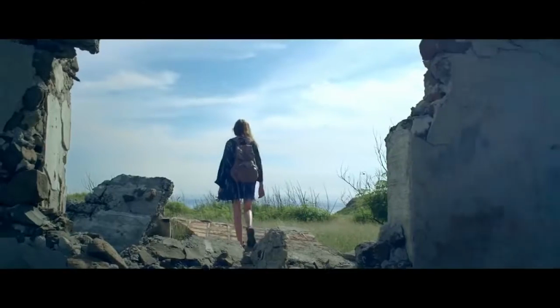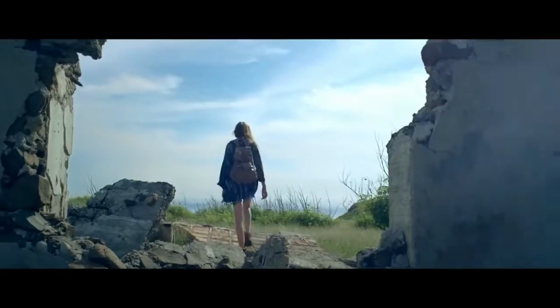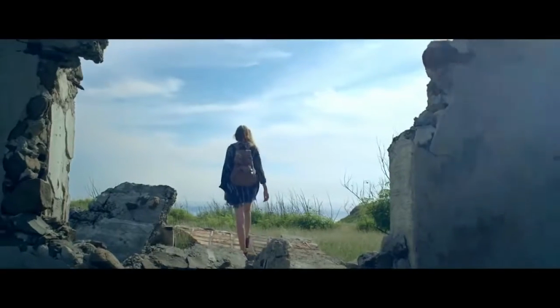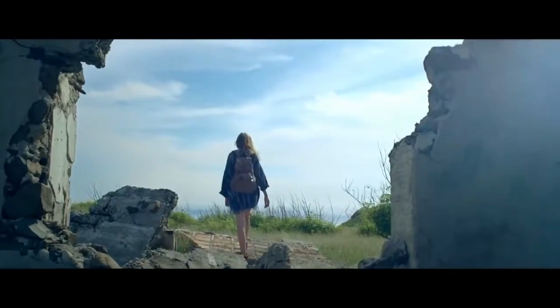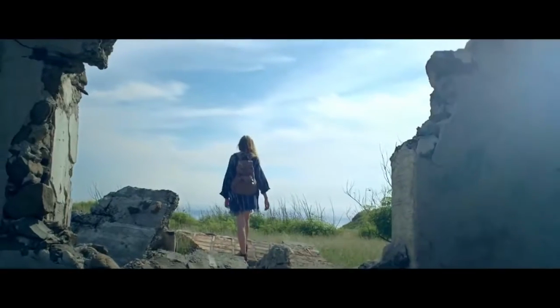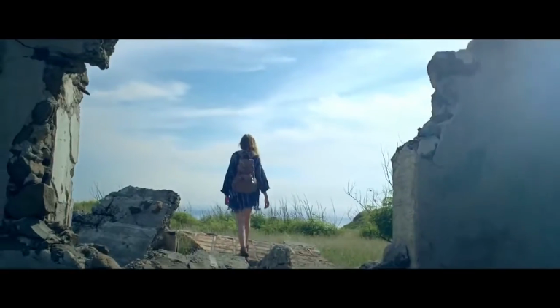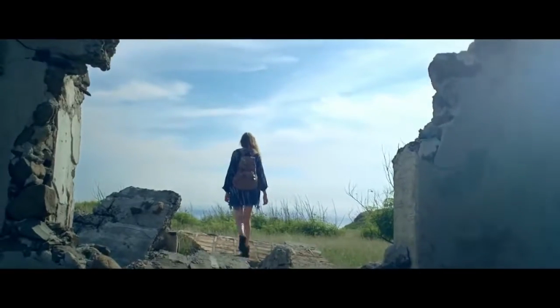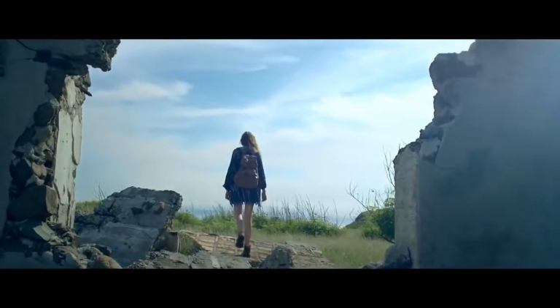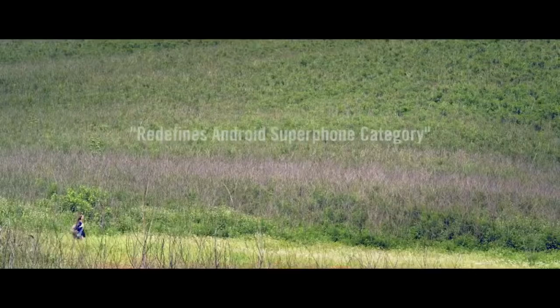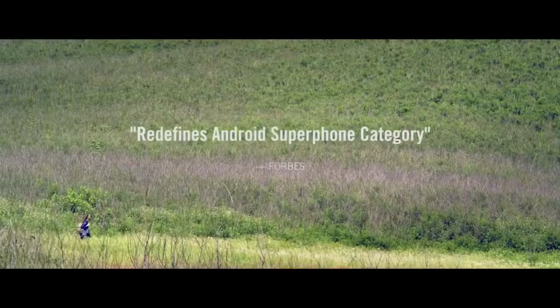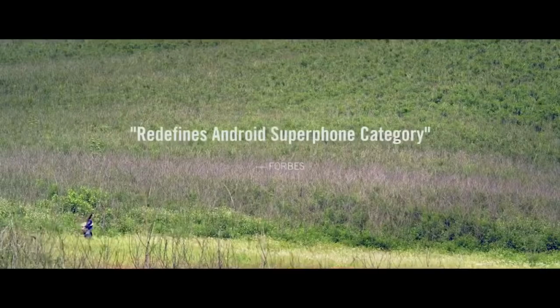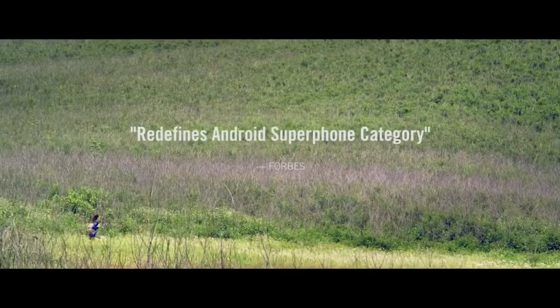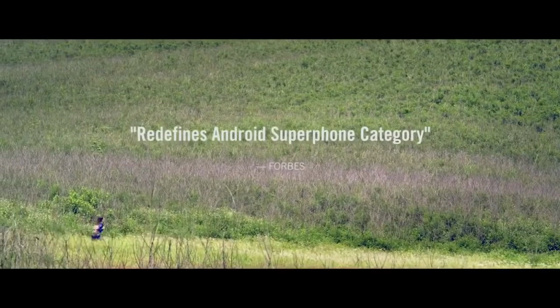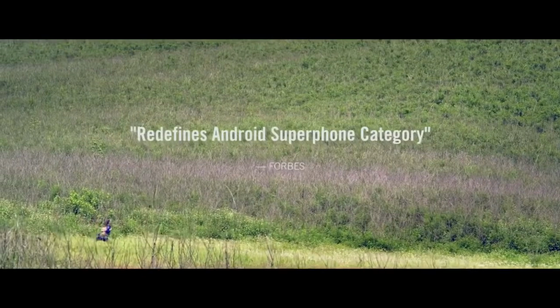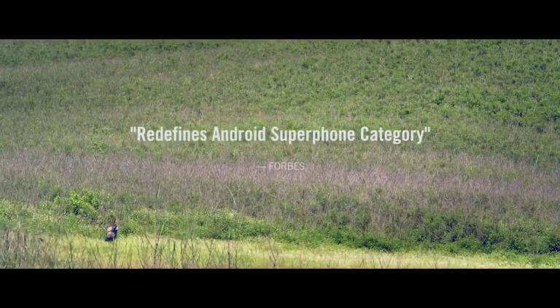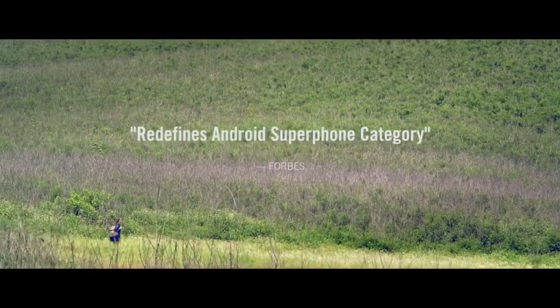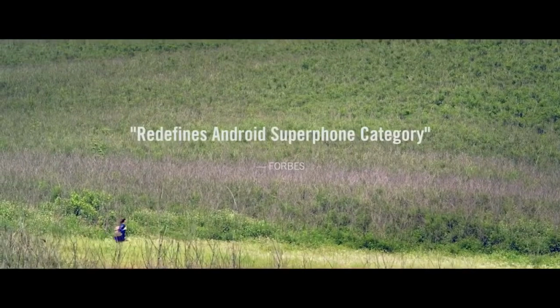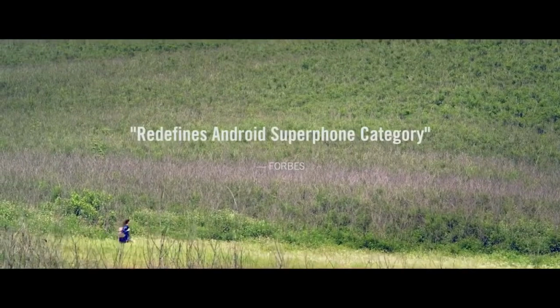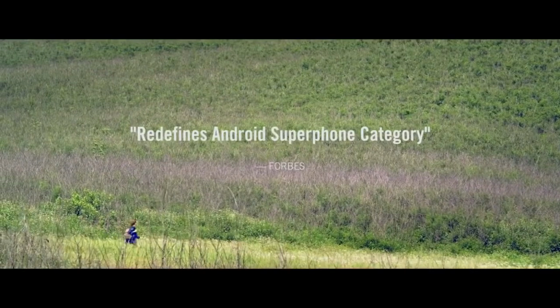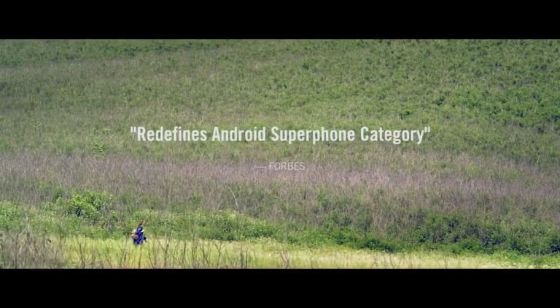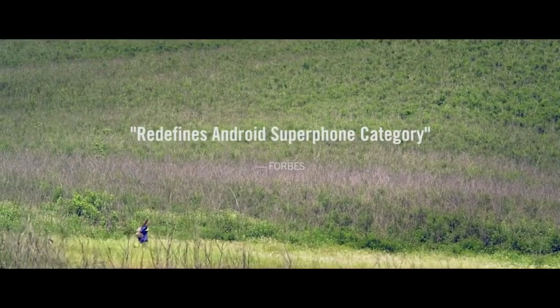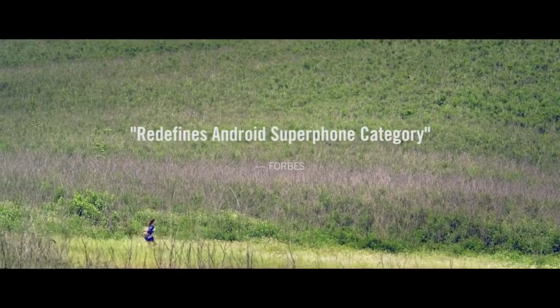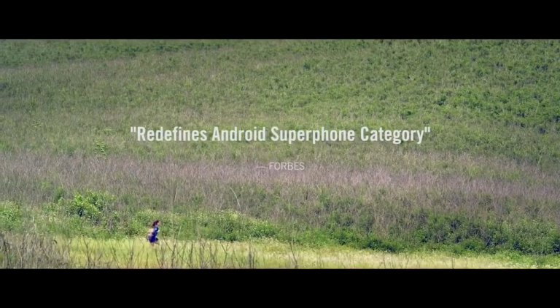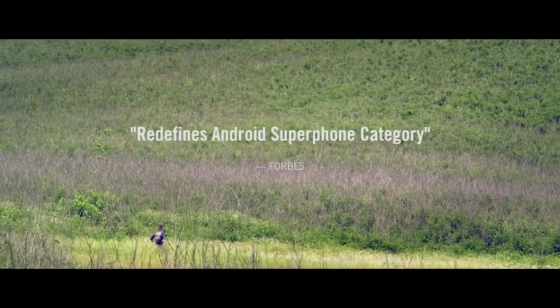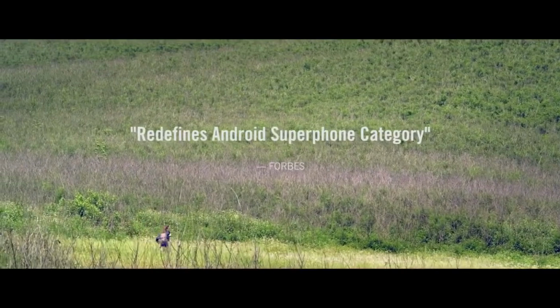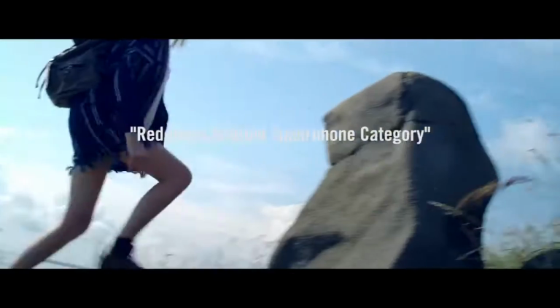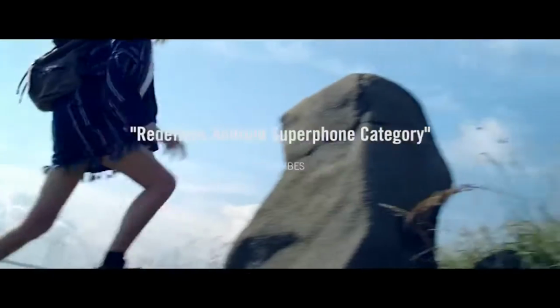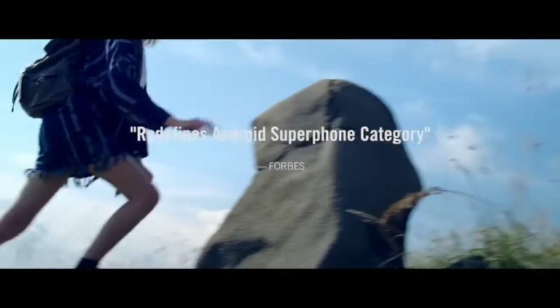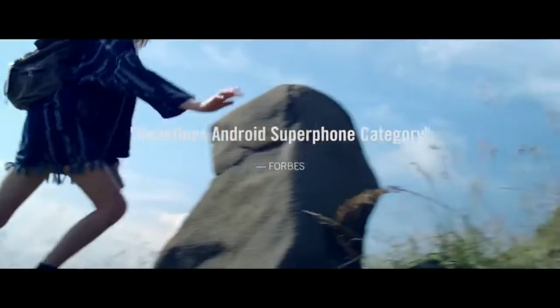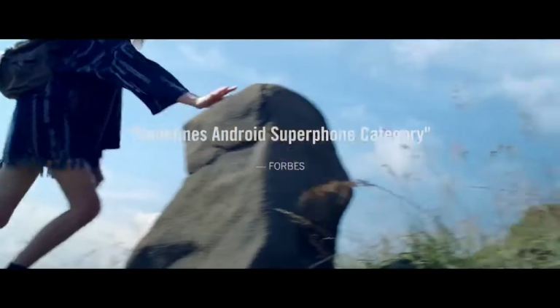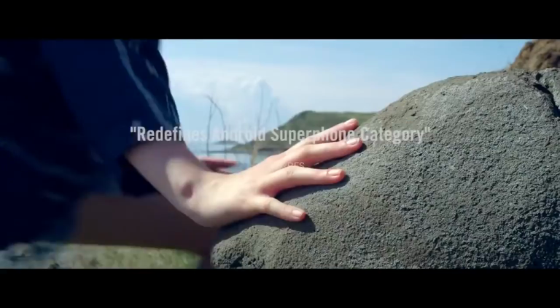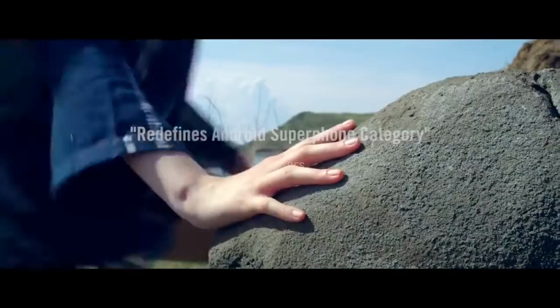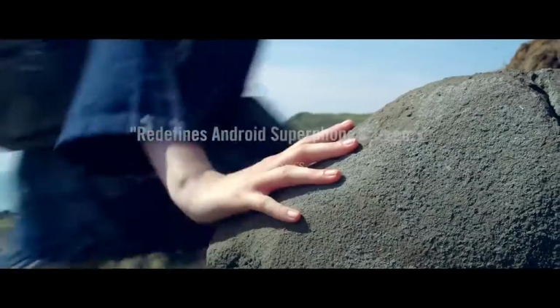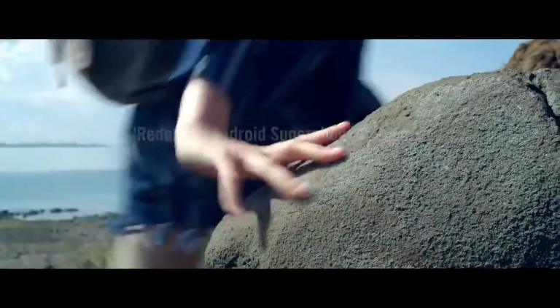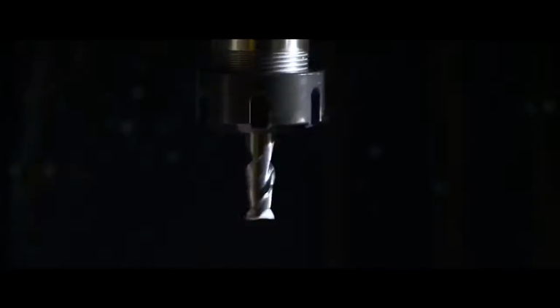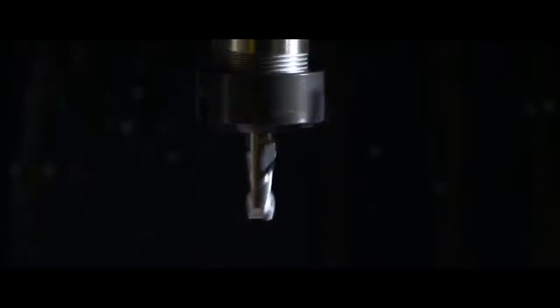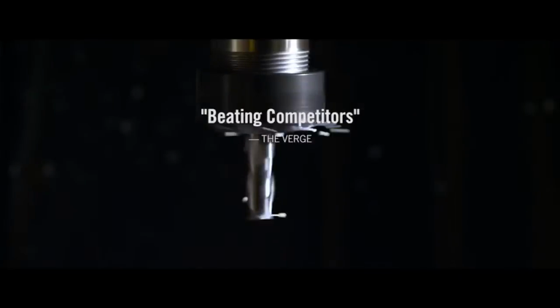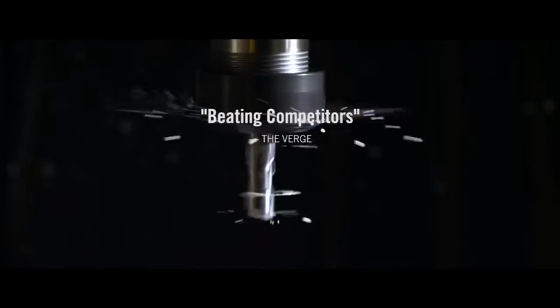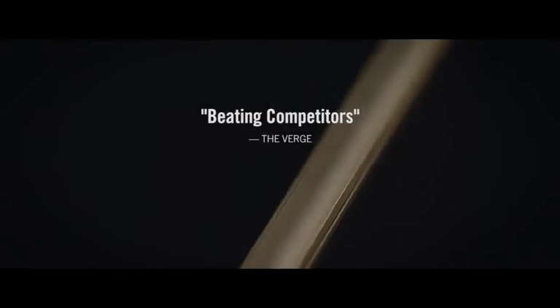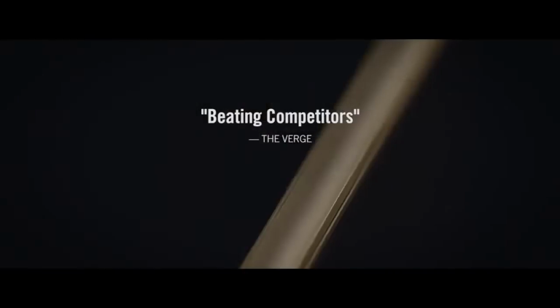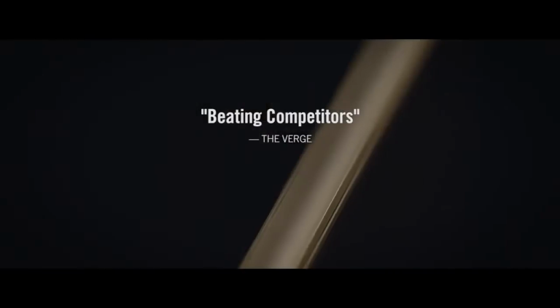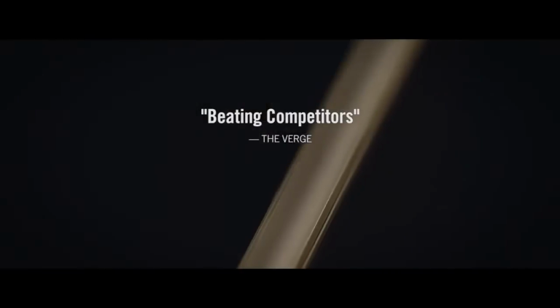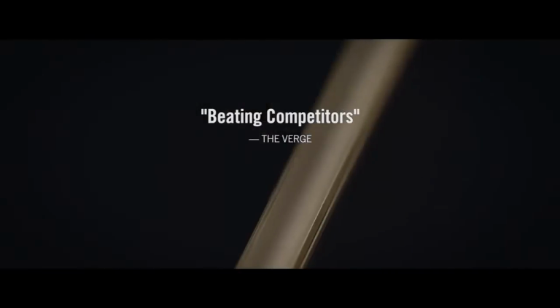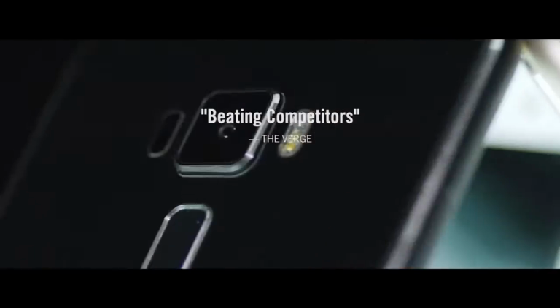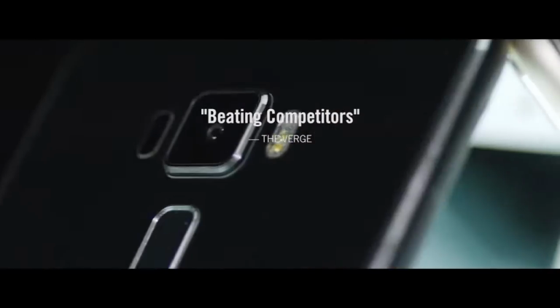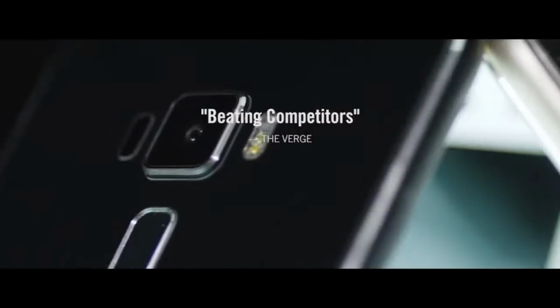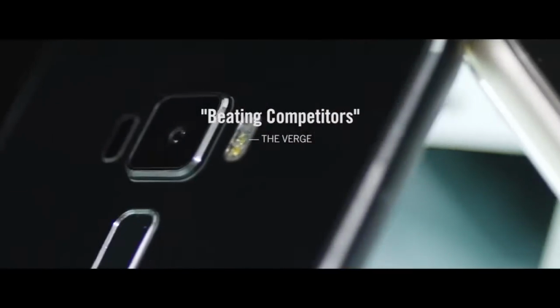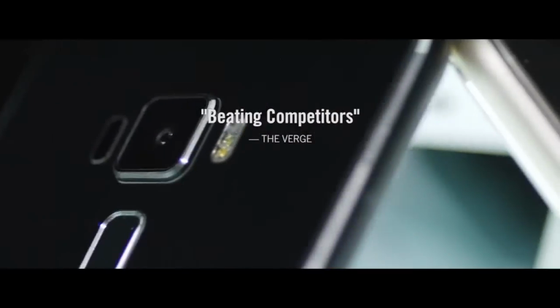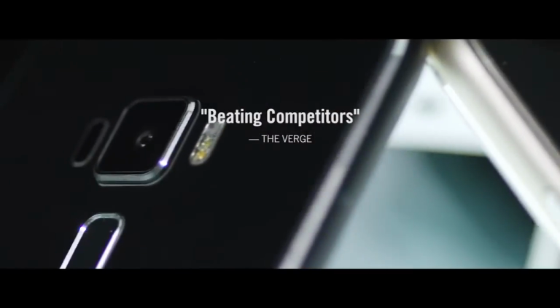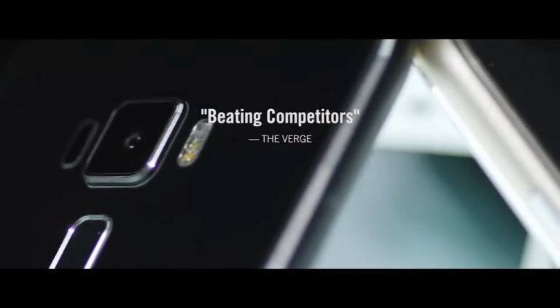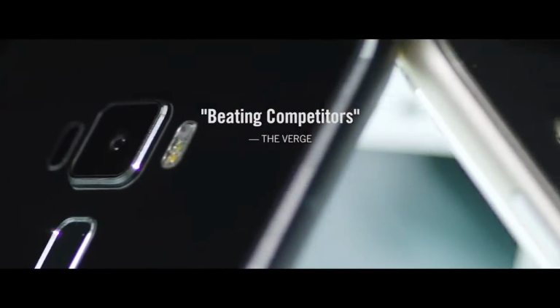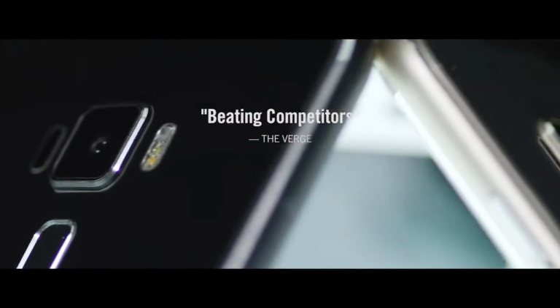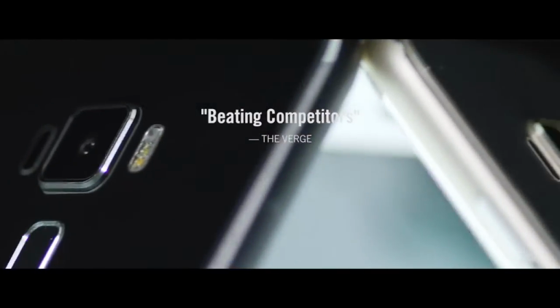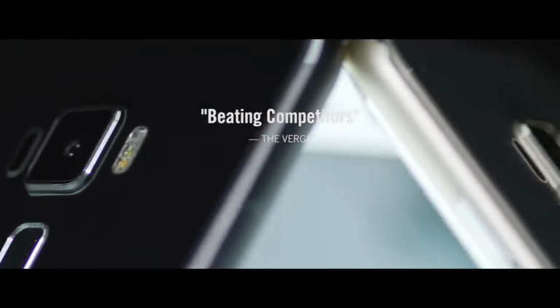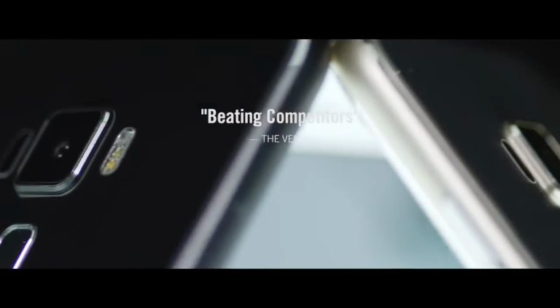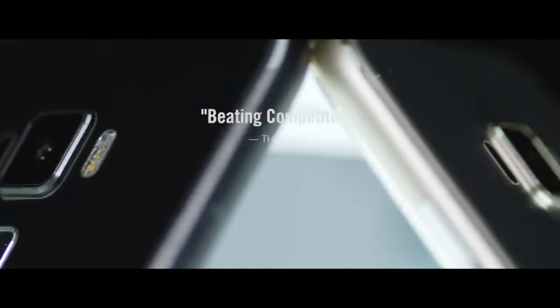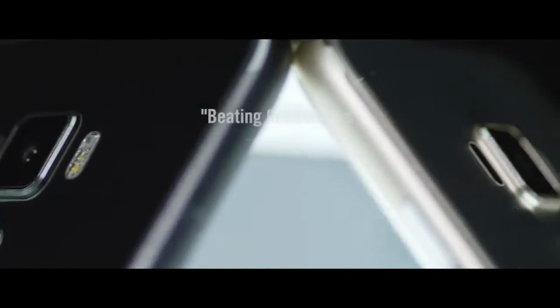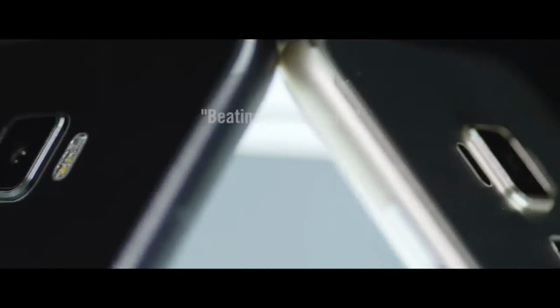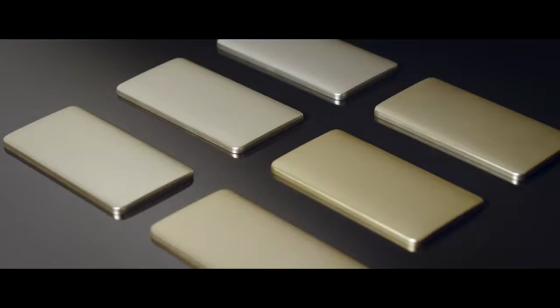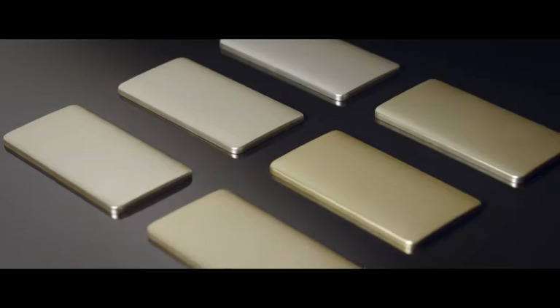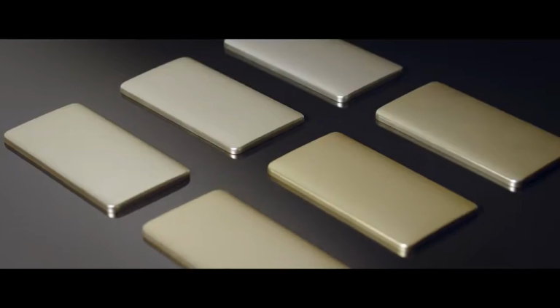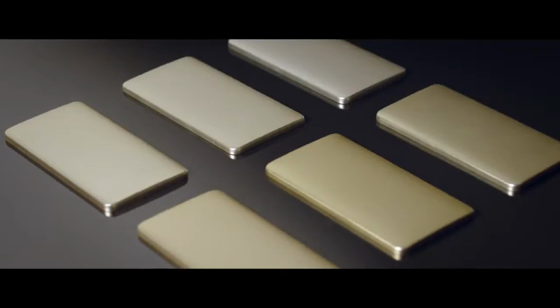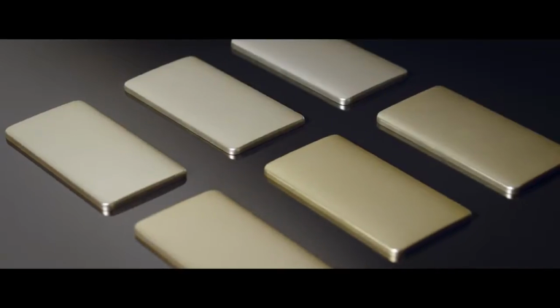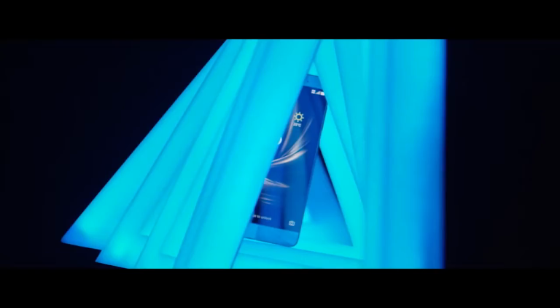The time has come. The world is waiting. Incredible is now.